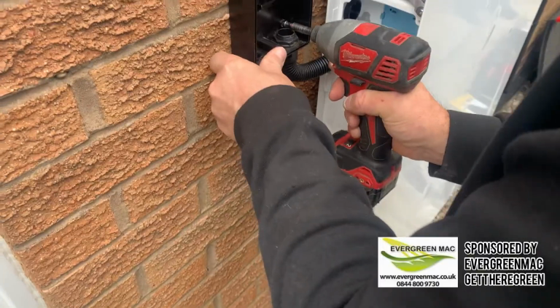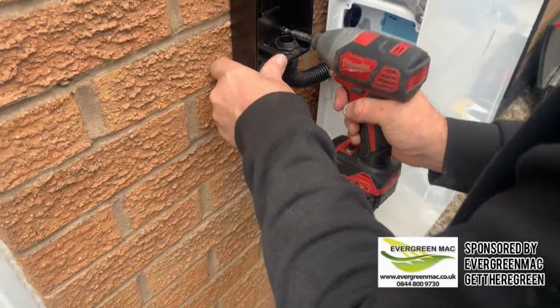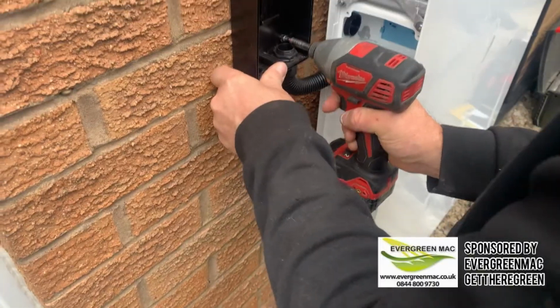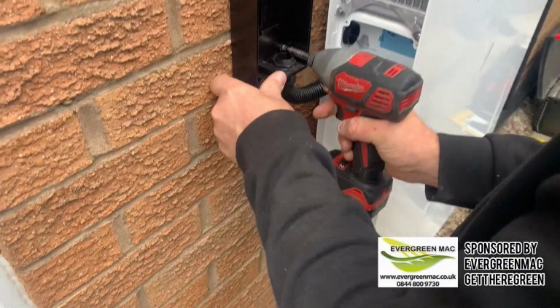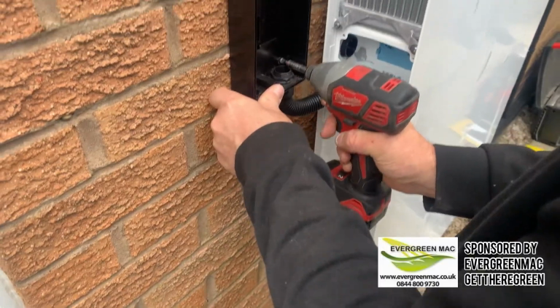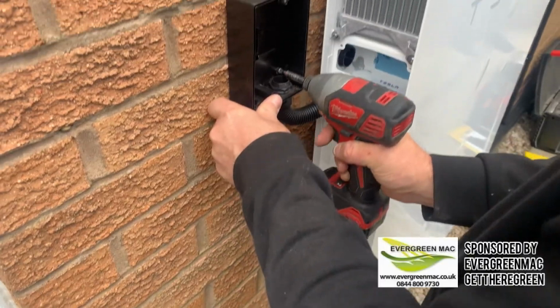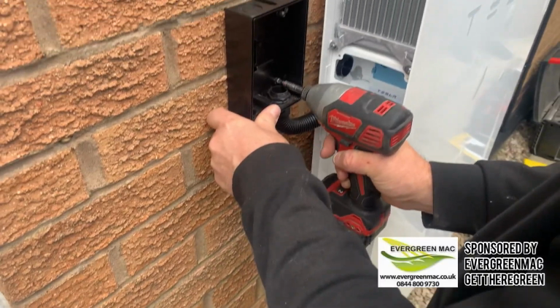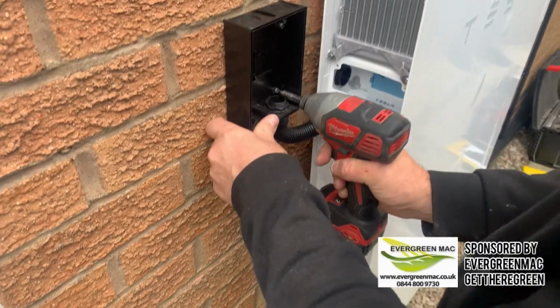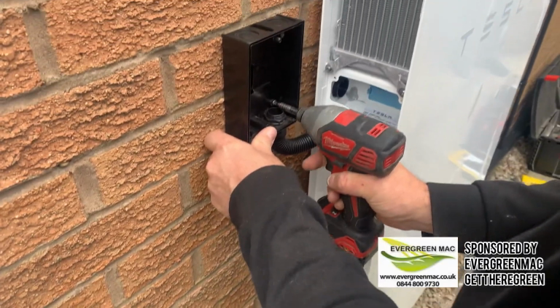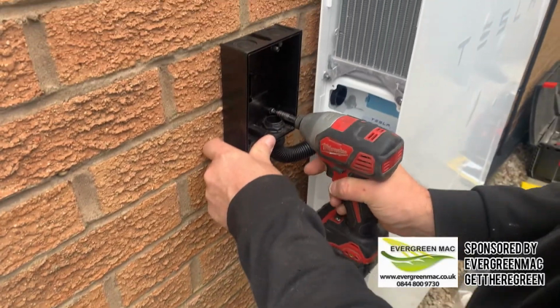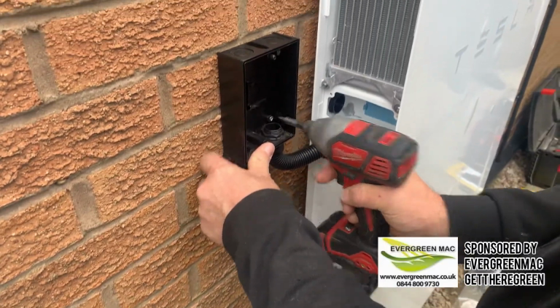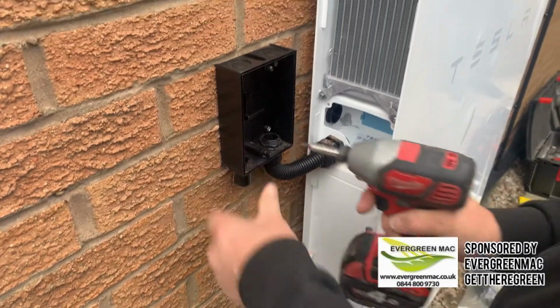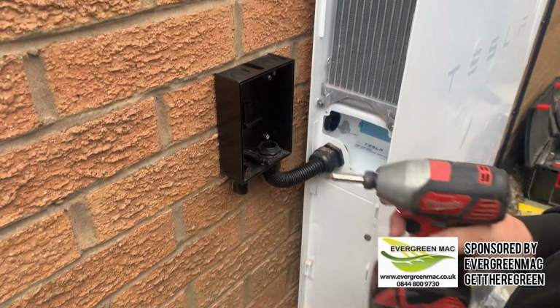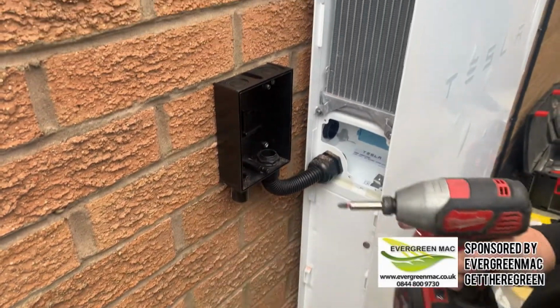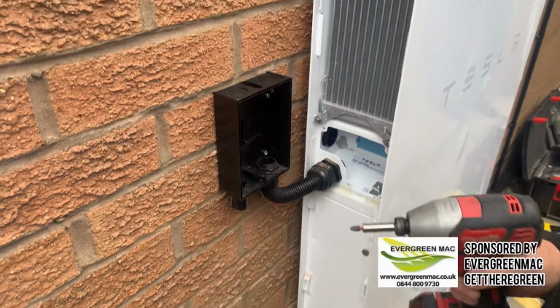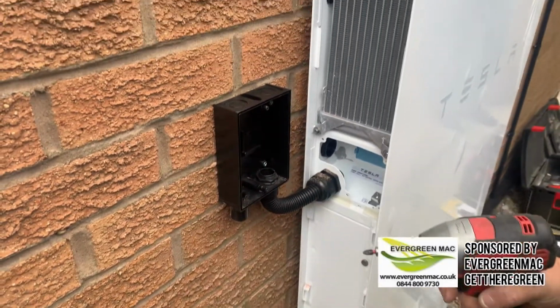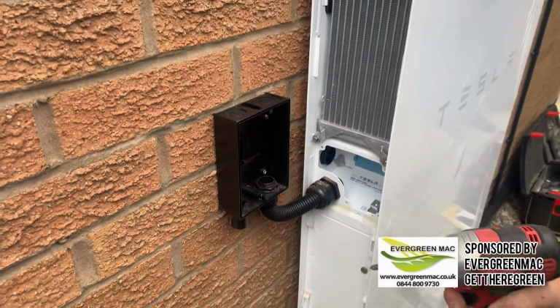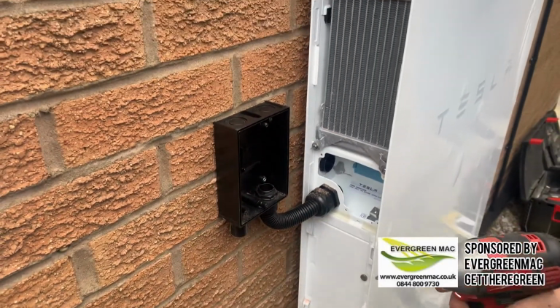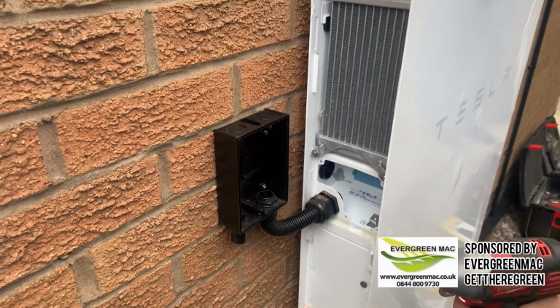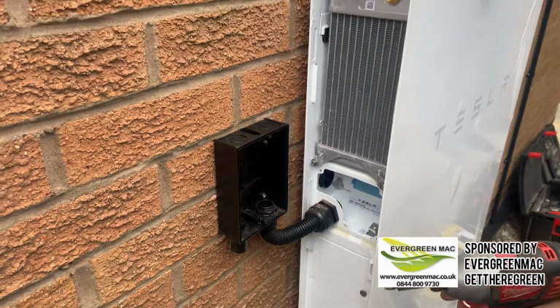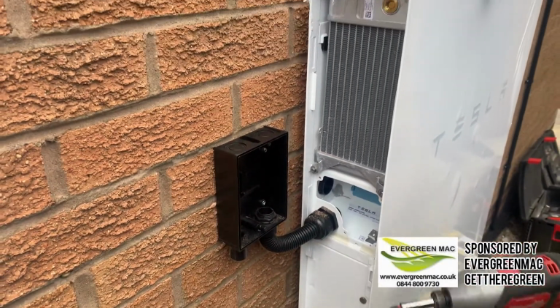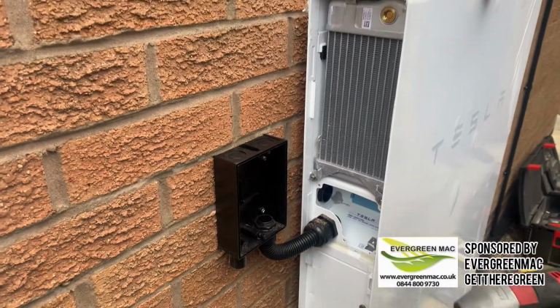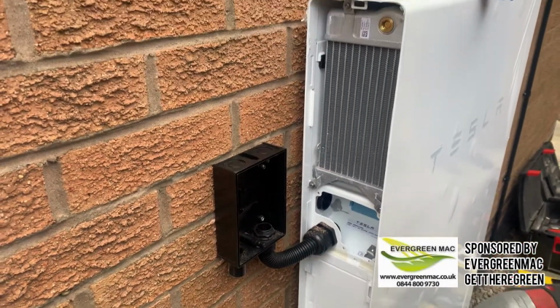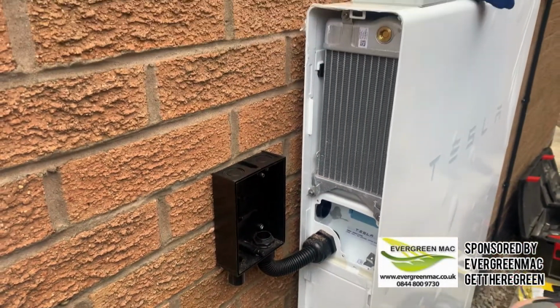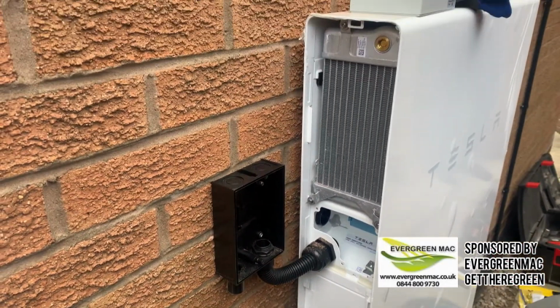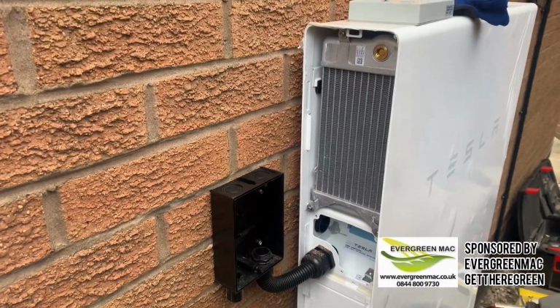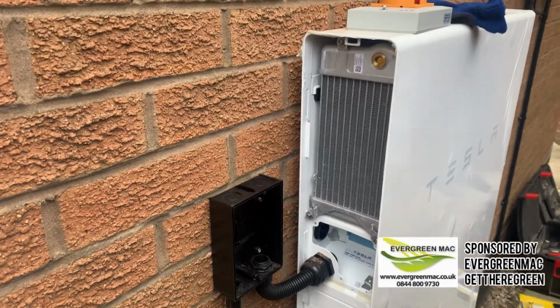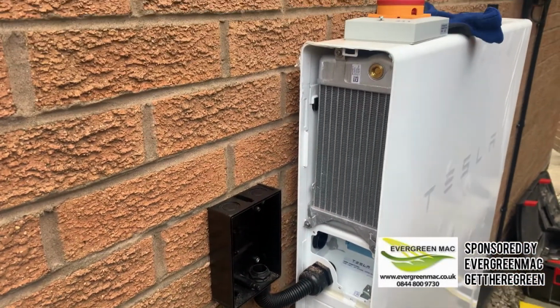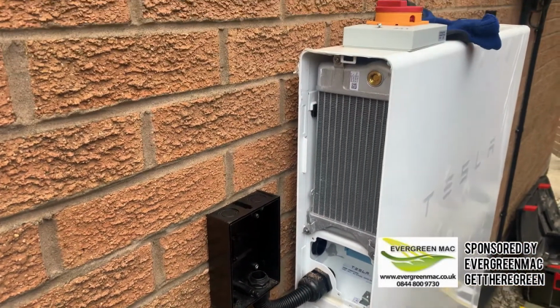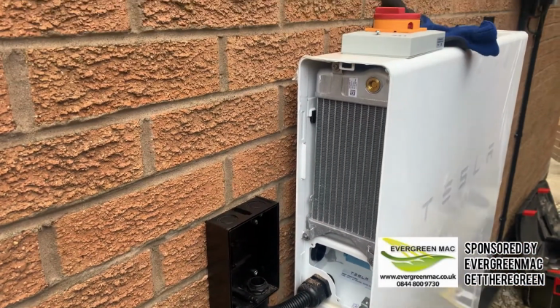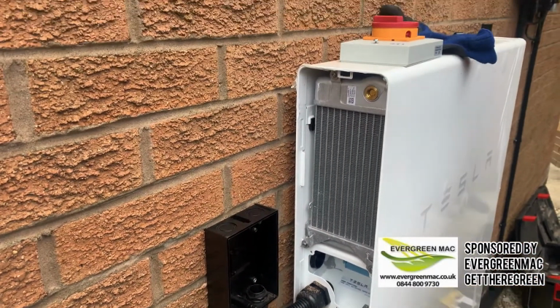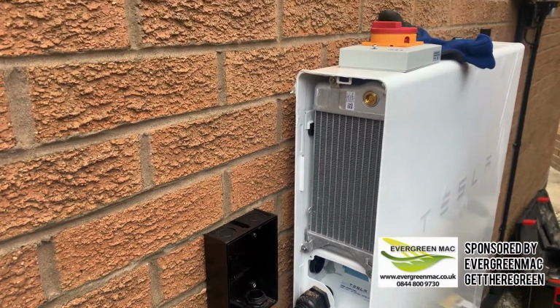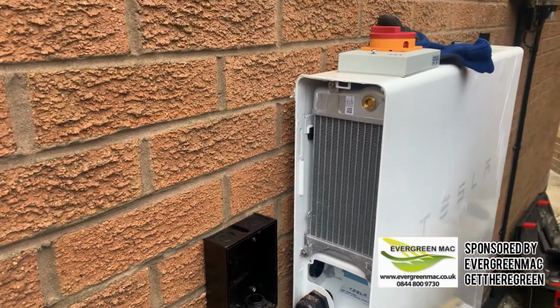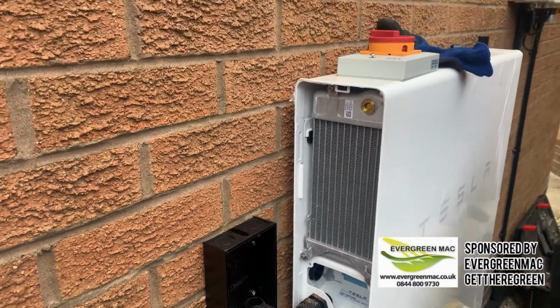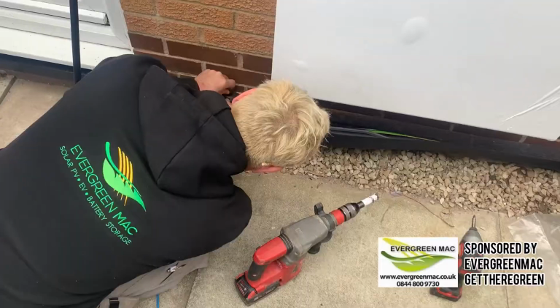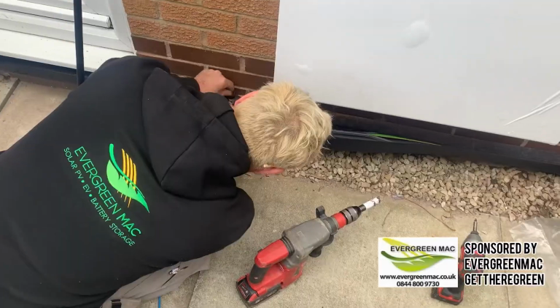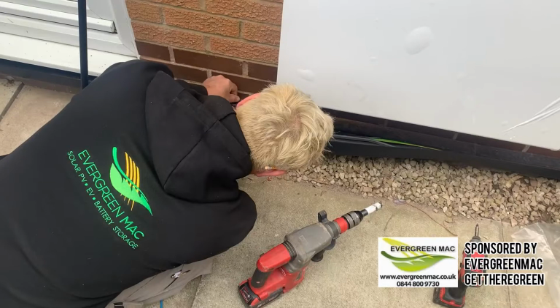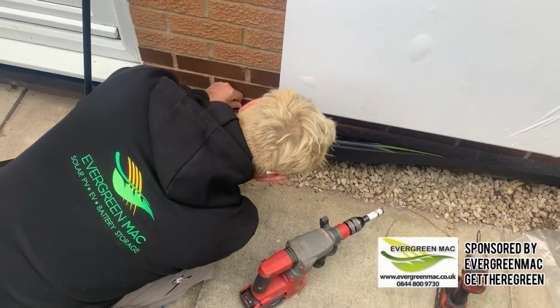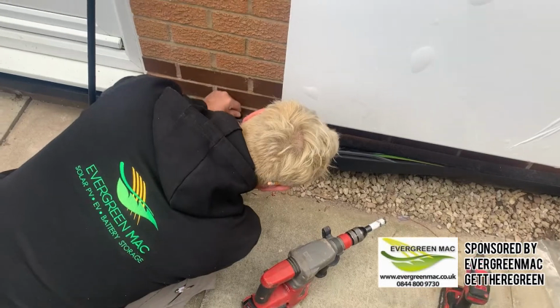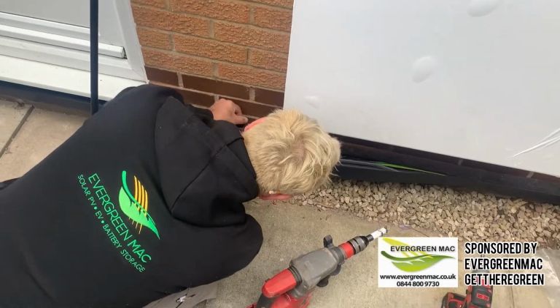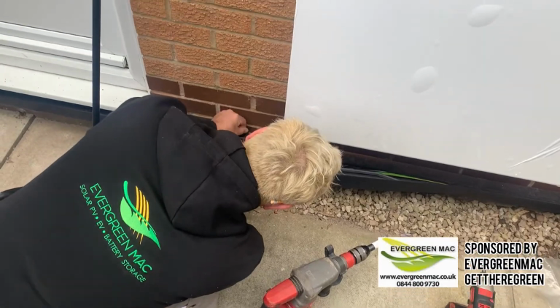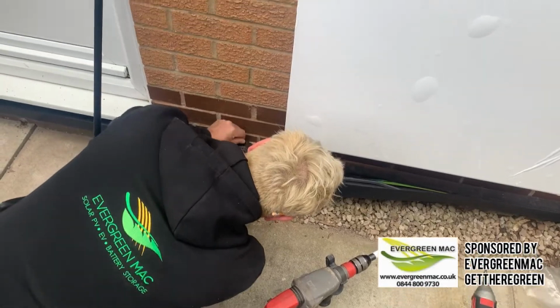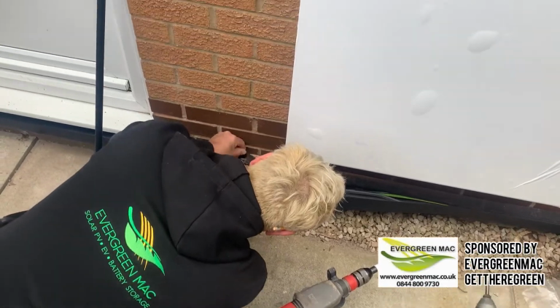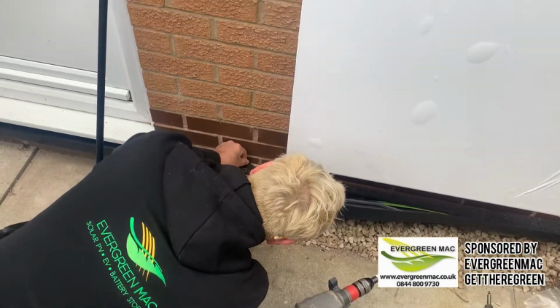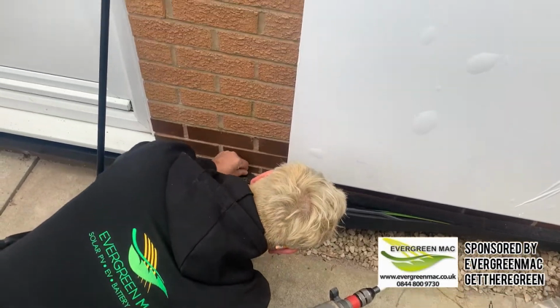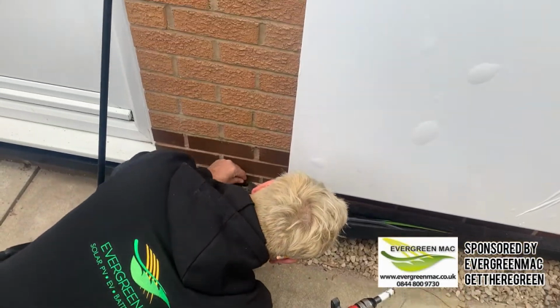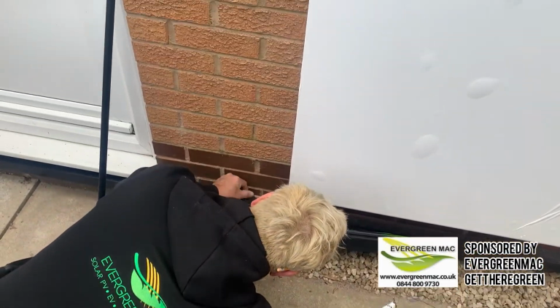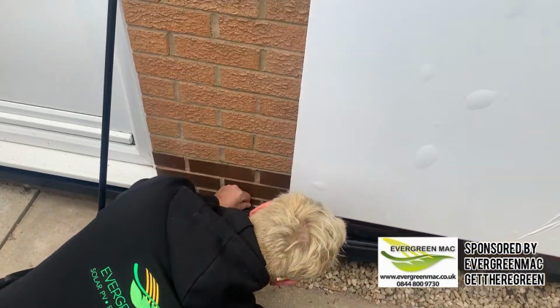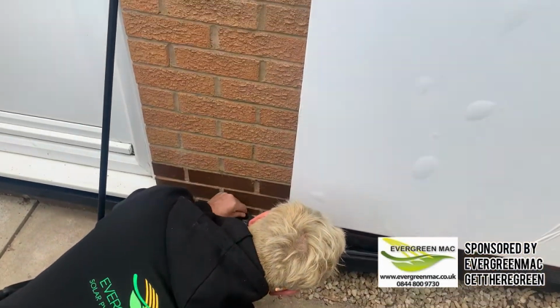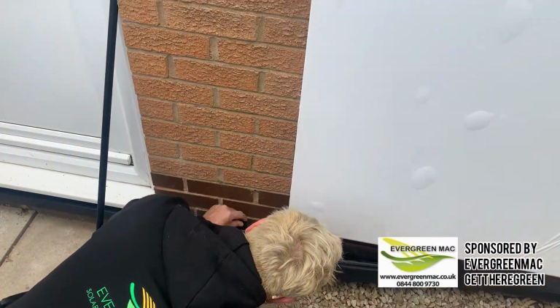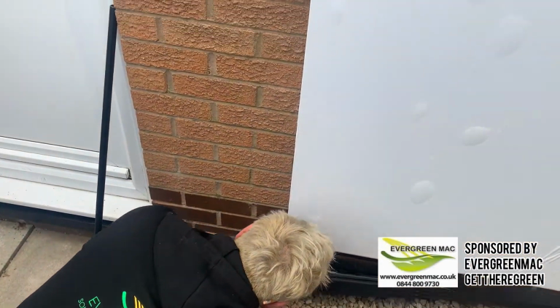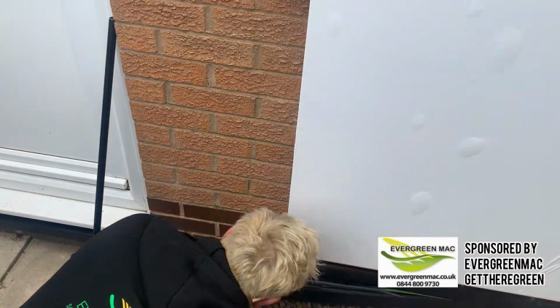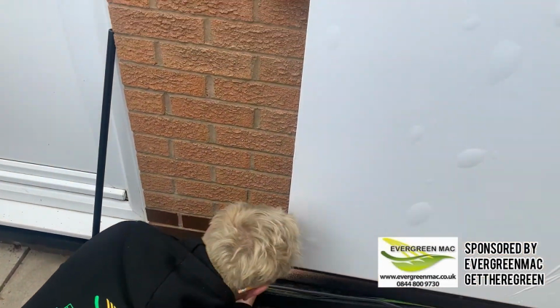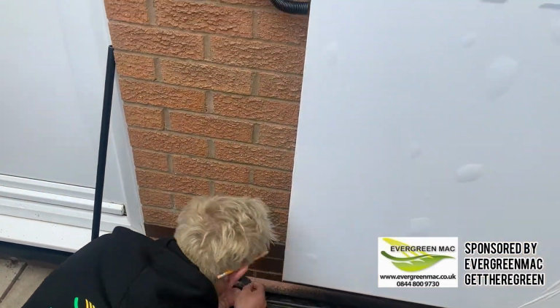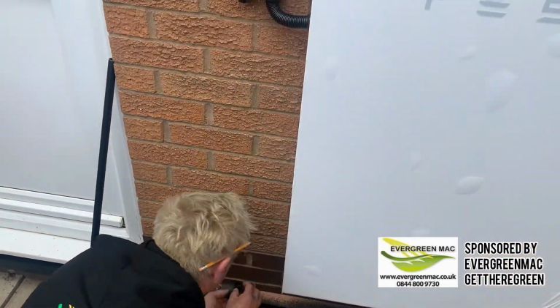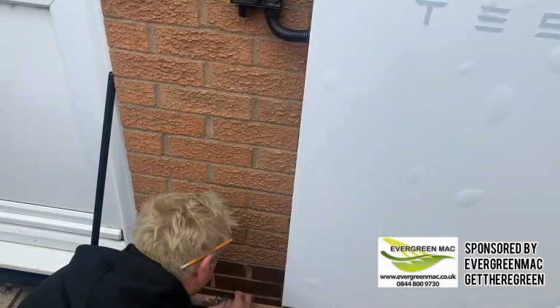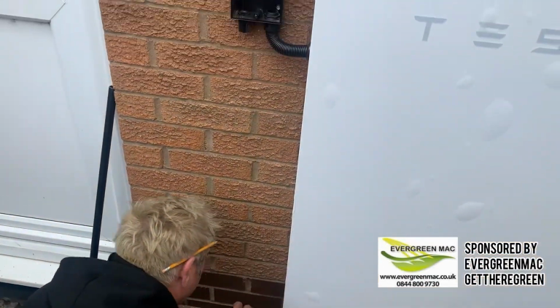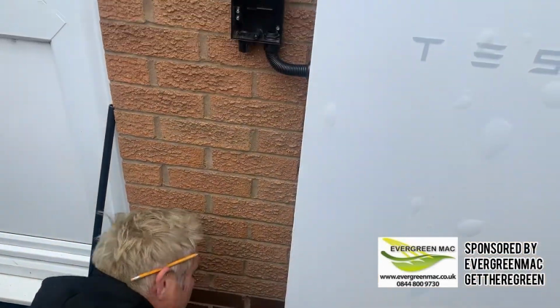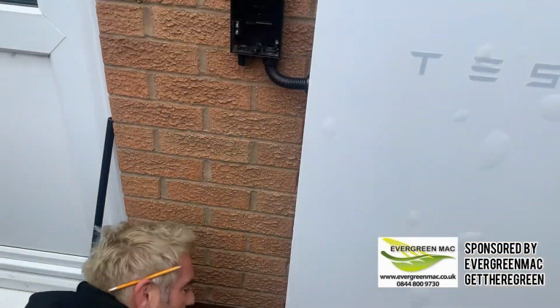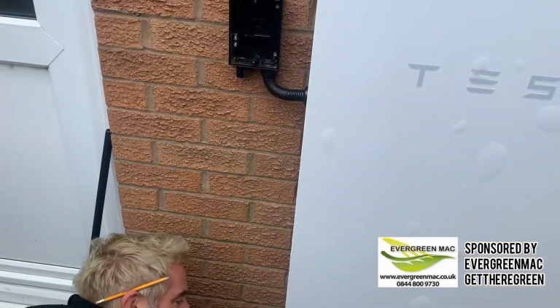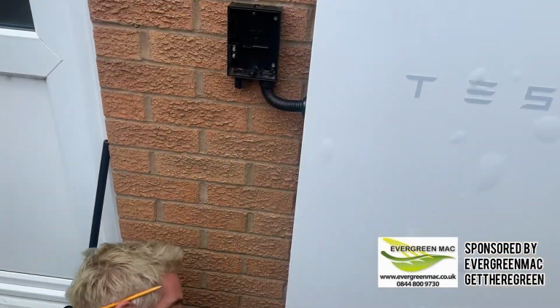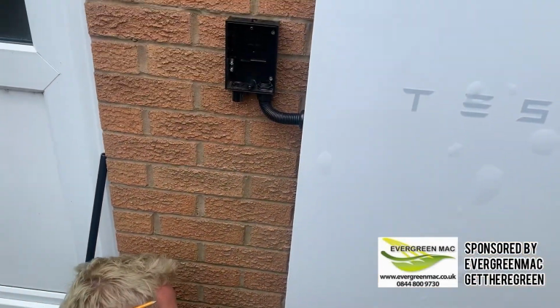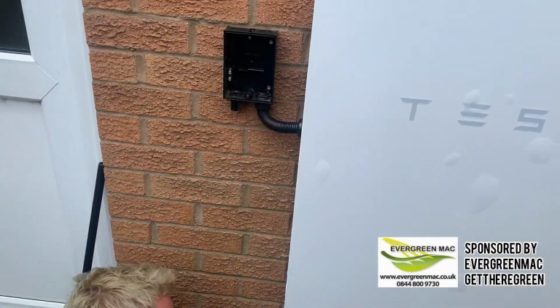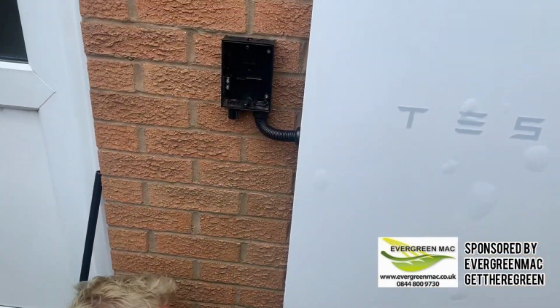Again, we pride ourselves on our work for being neat and tidy, as demonstrated in this video.